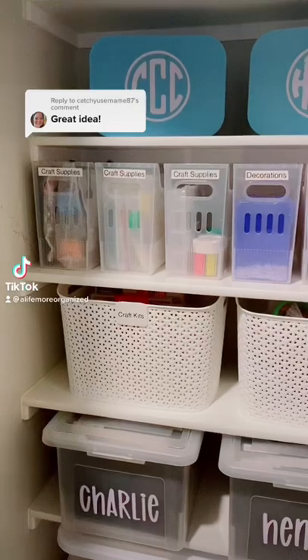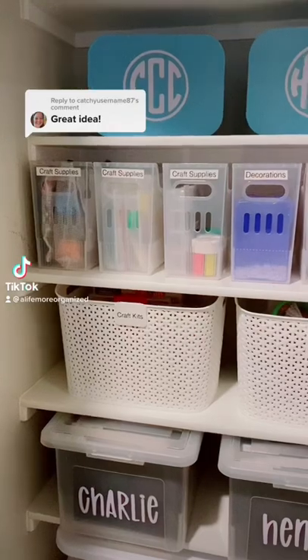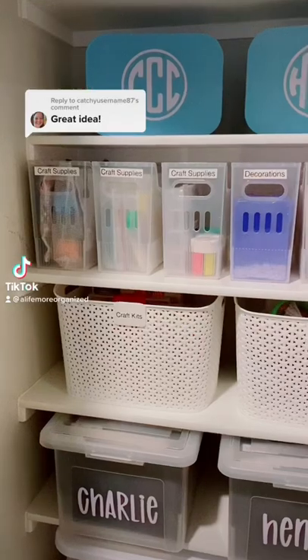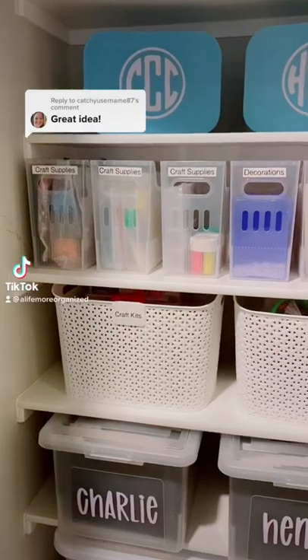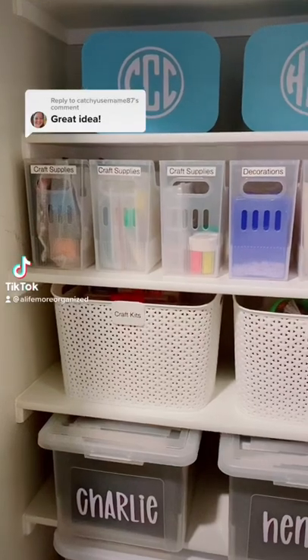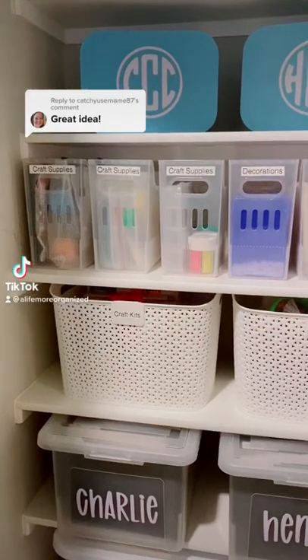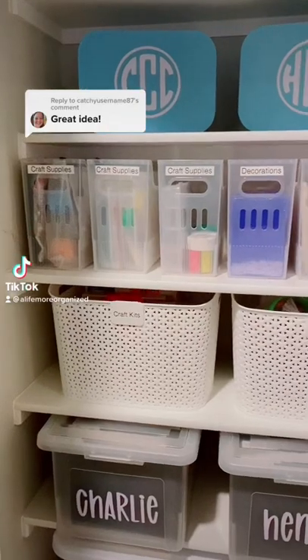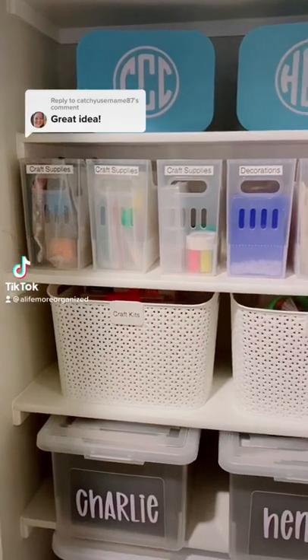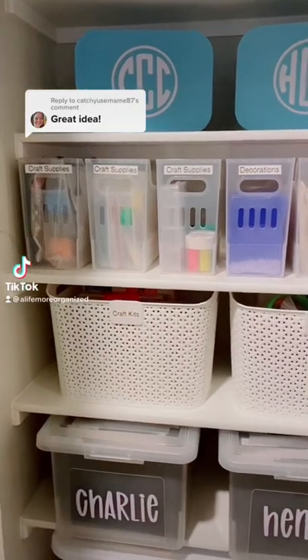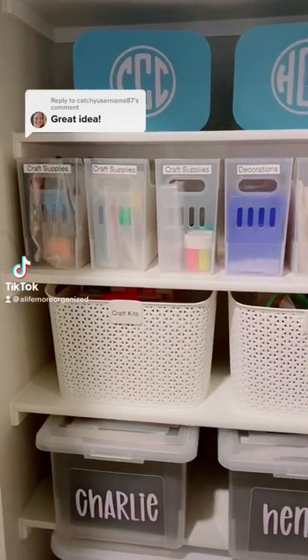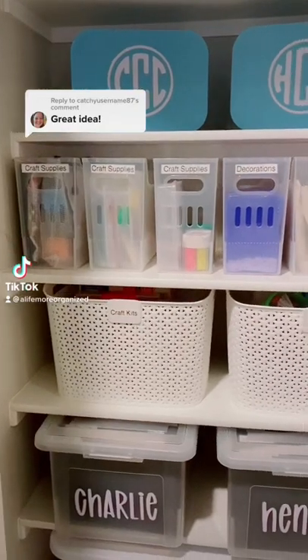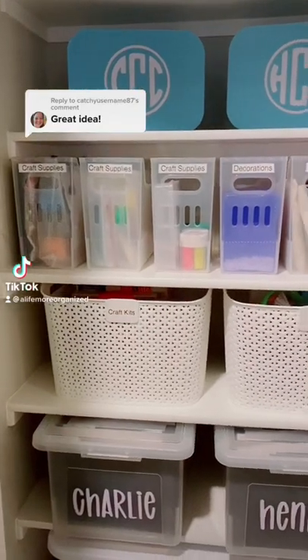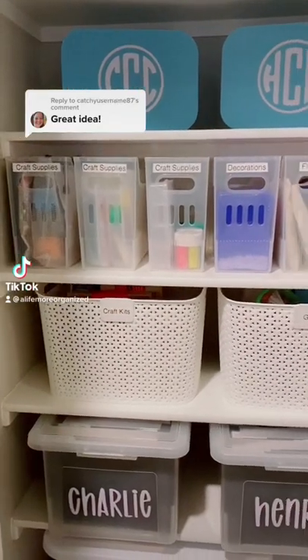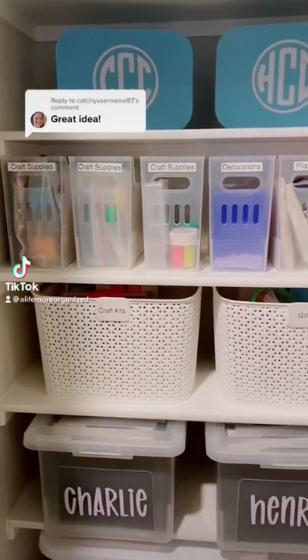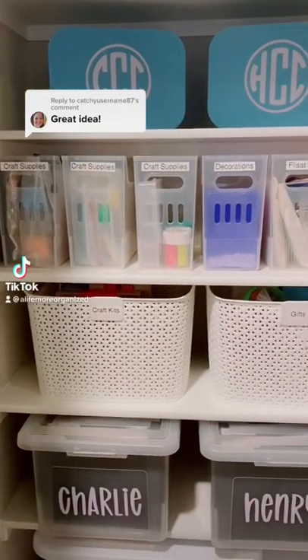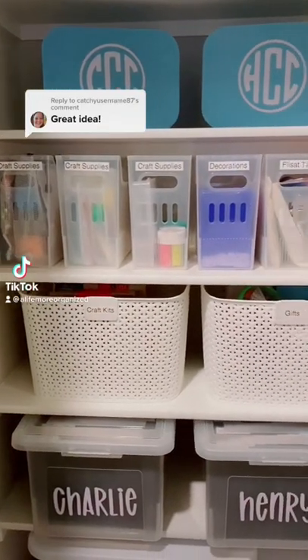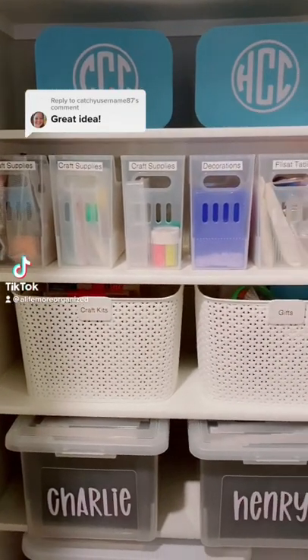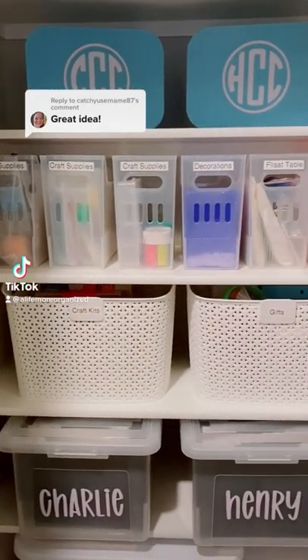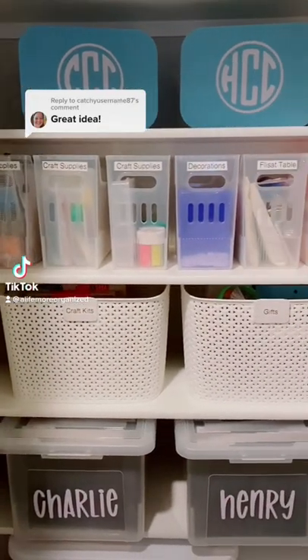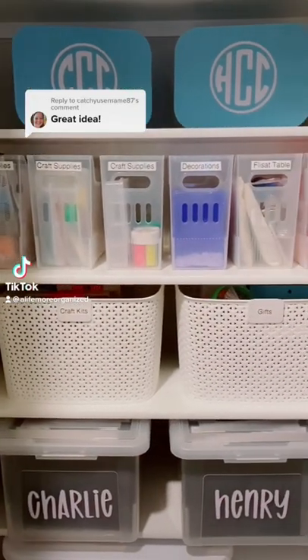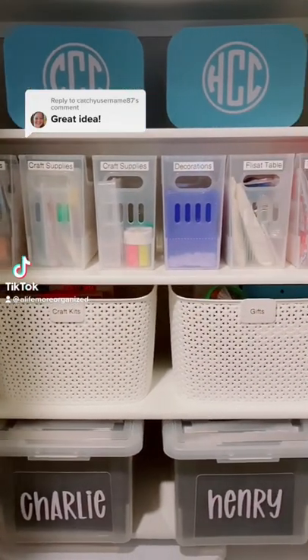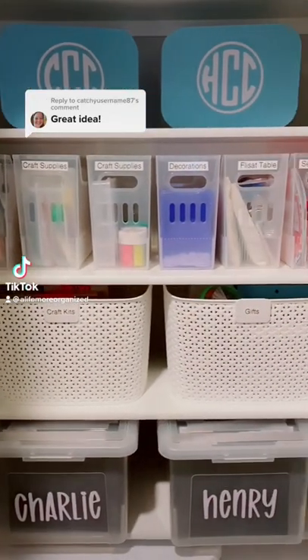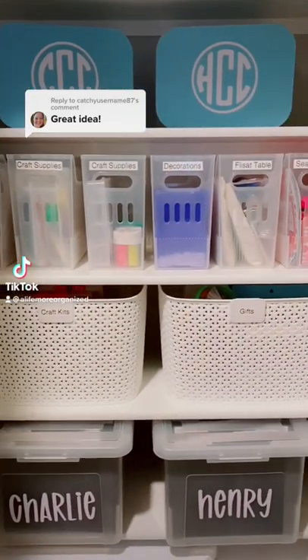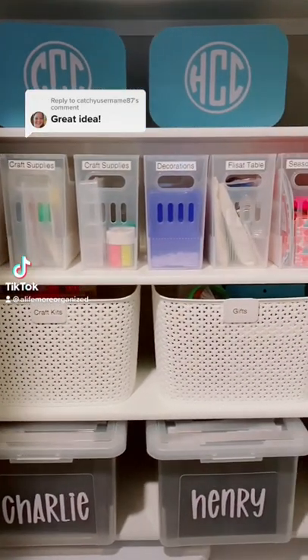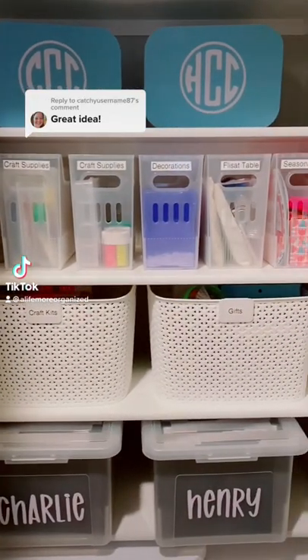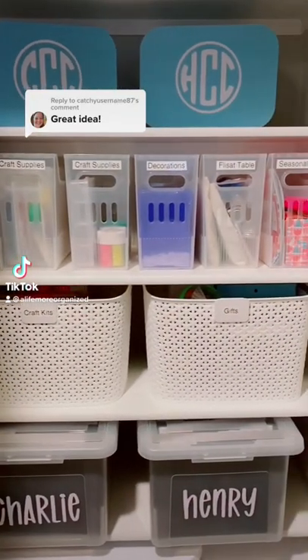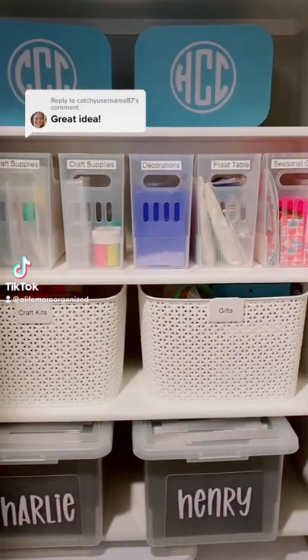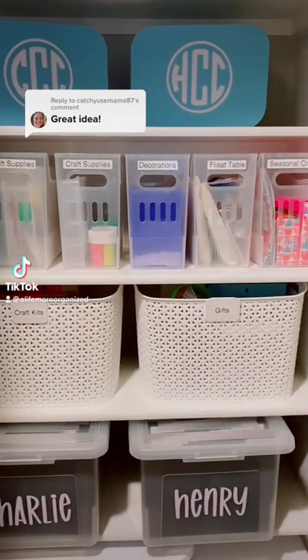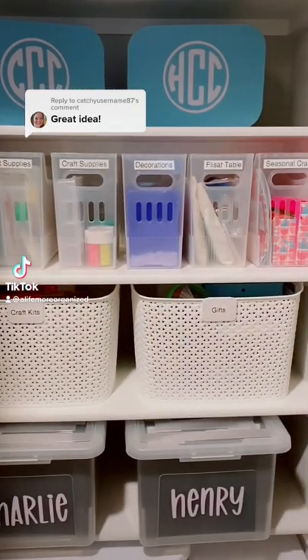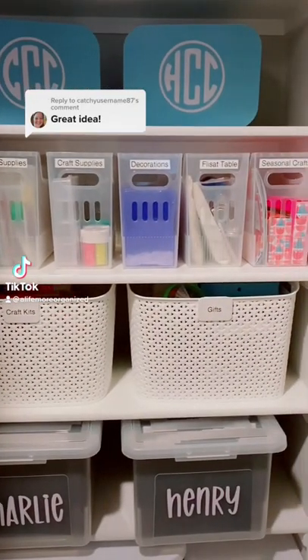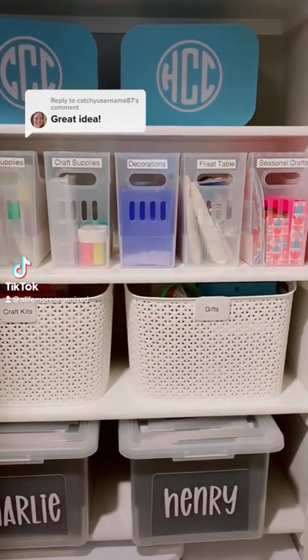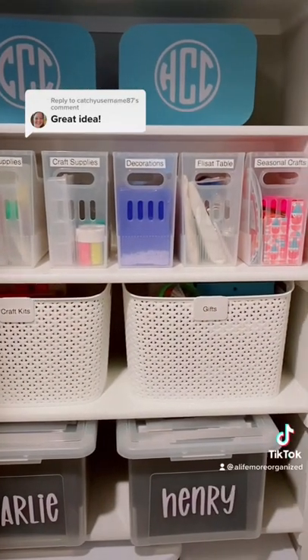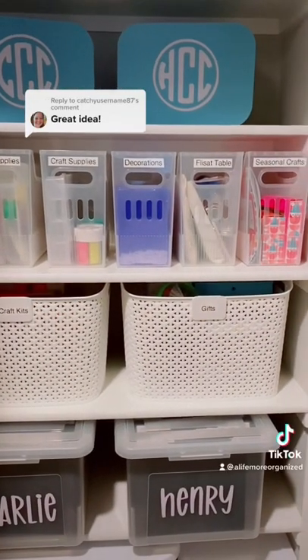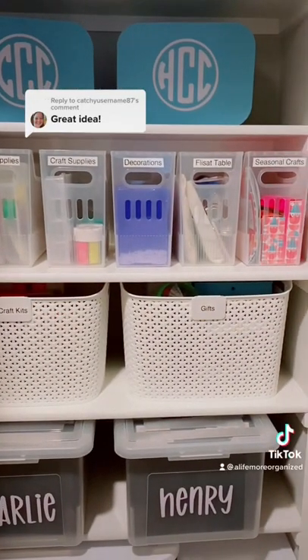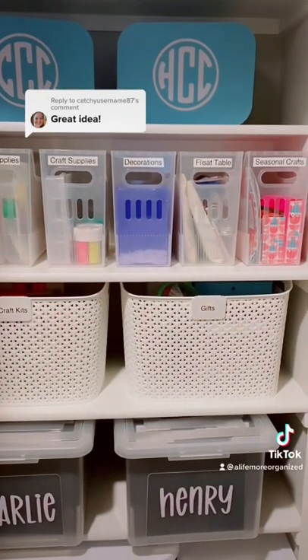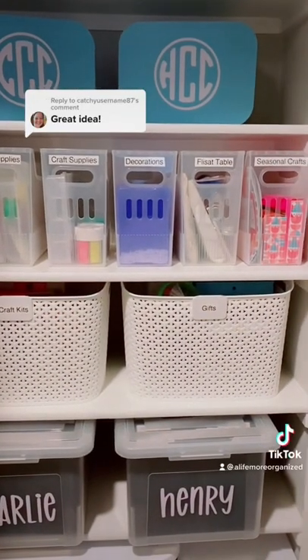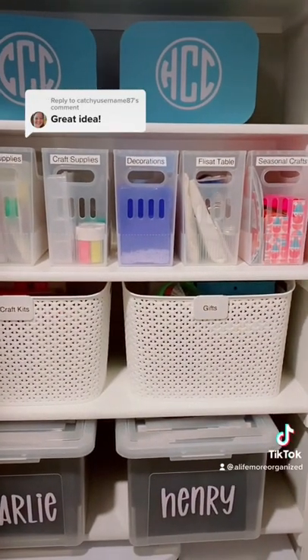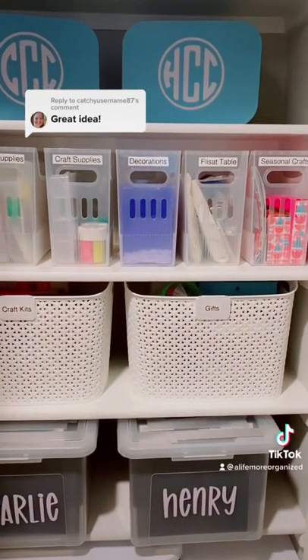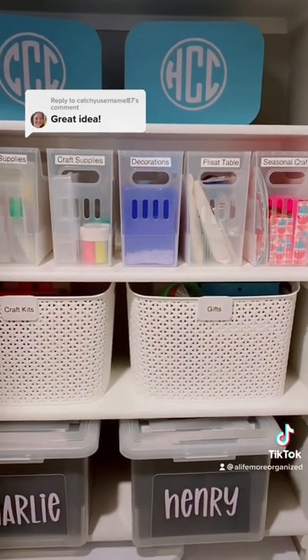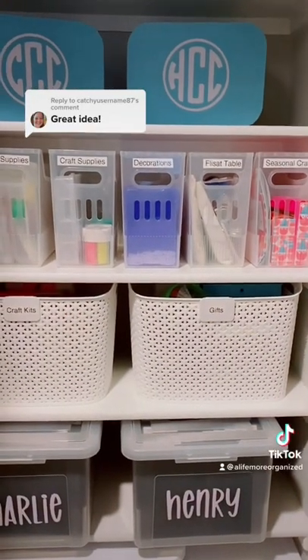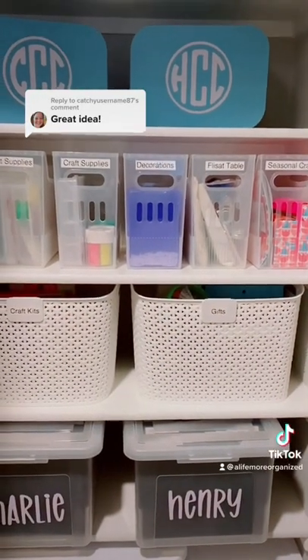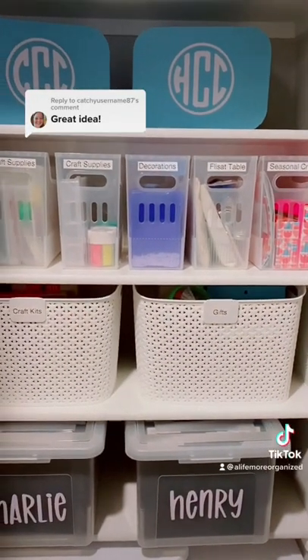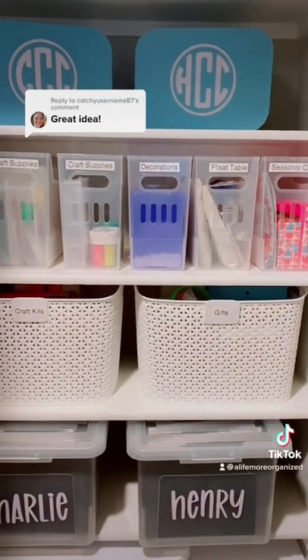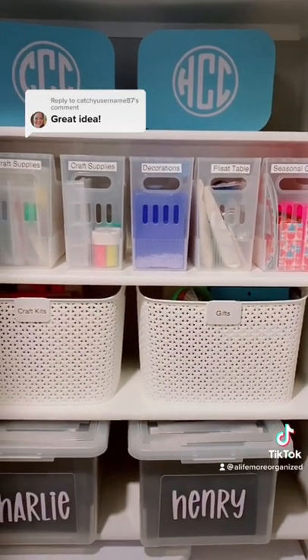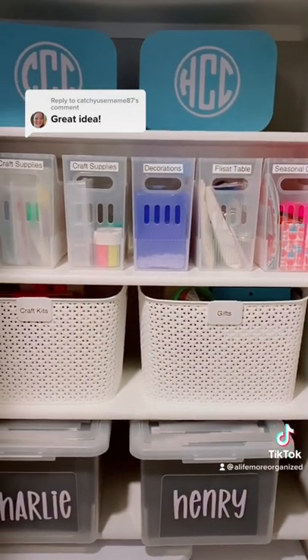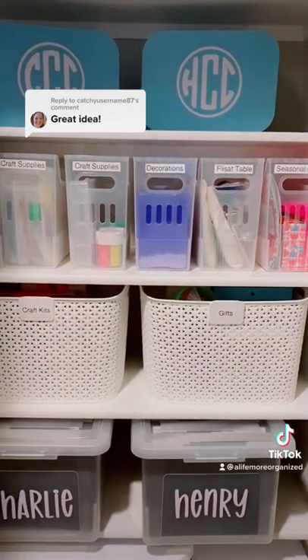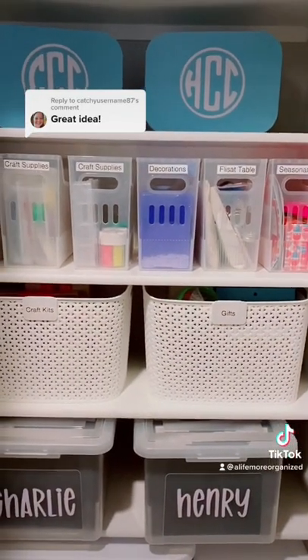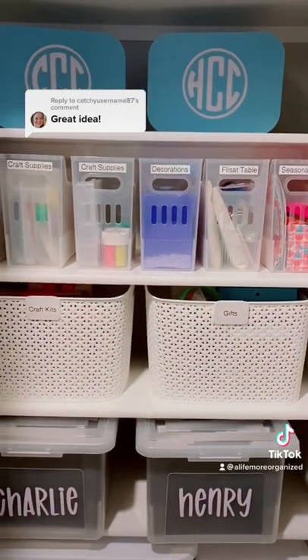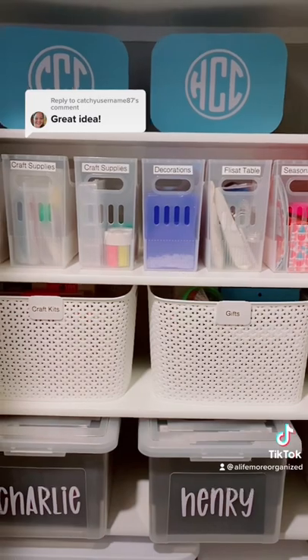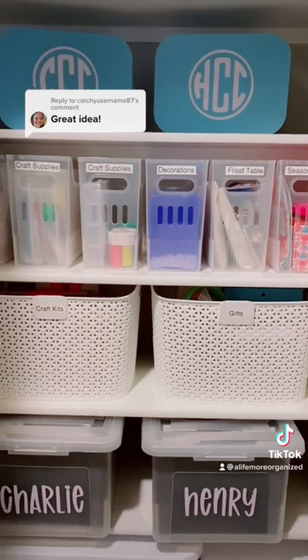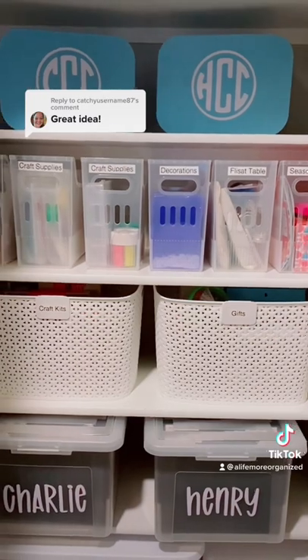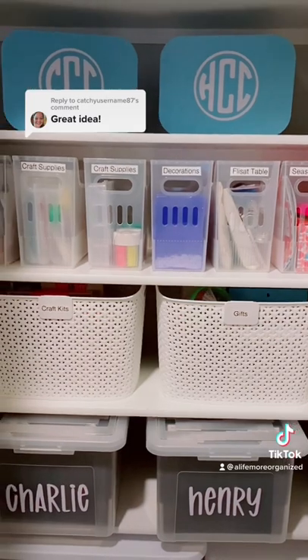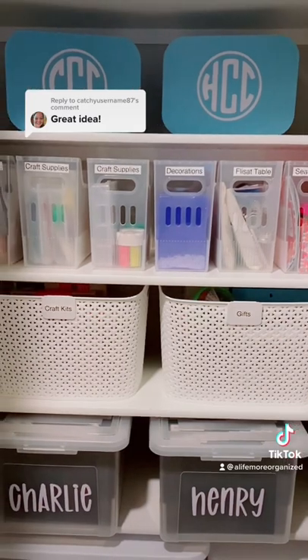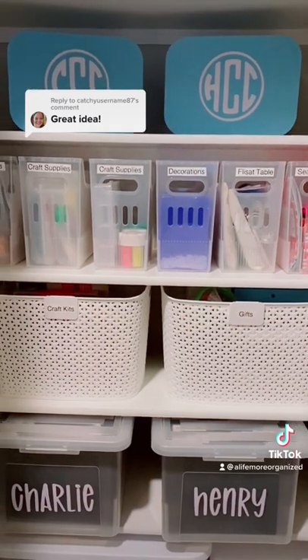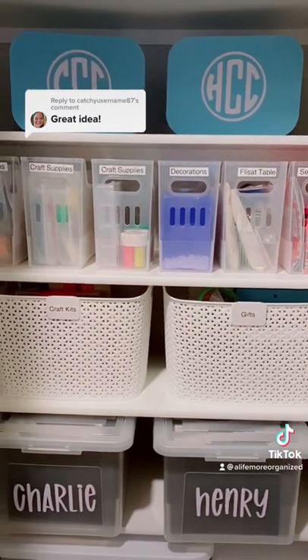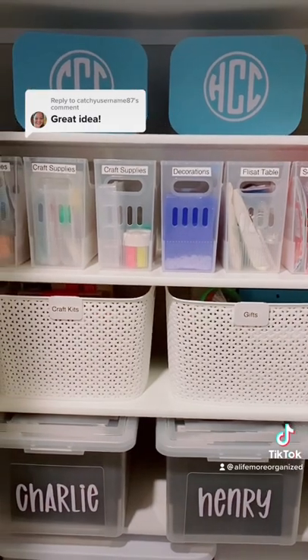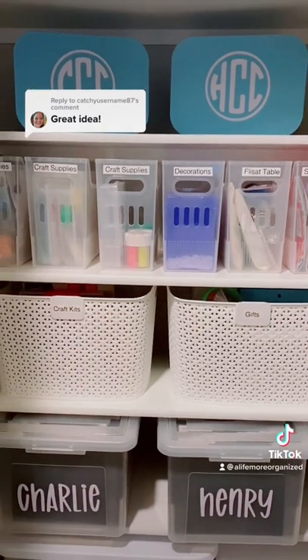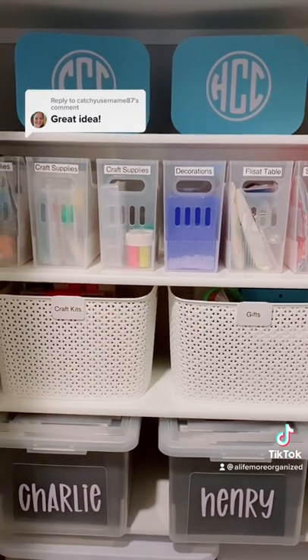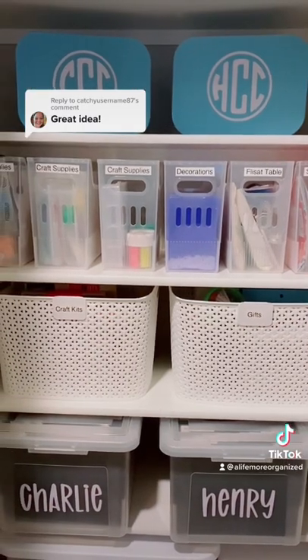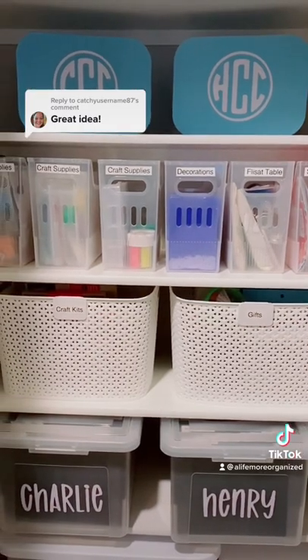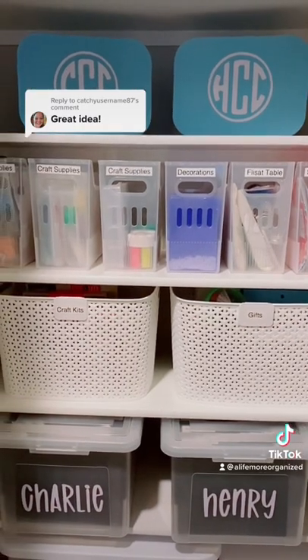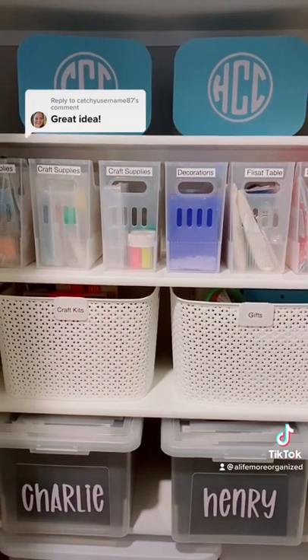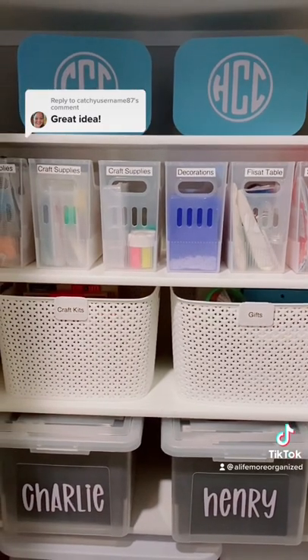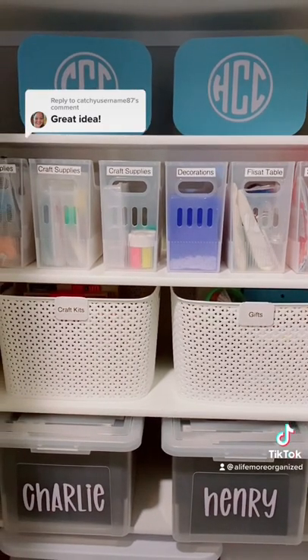Thank y'all so much for all the love on the post about my memory boxes. I've gotten some great feedback, and I appreciate it.